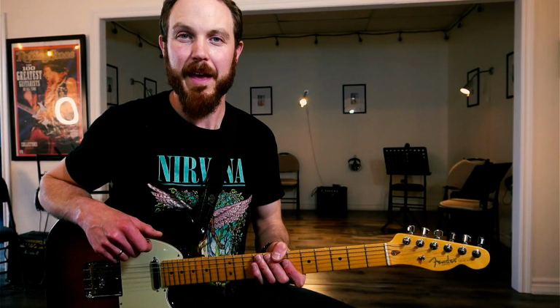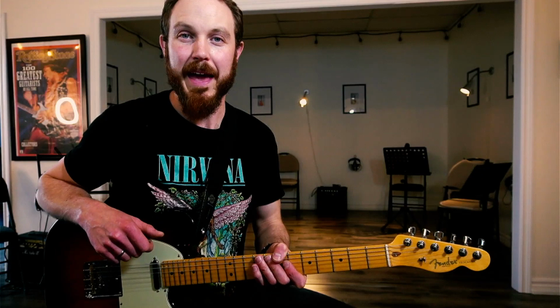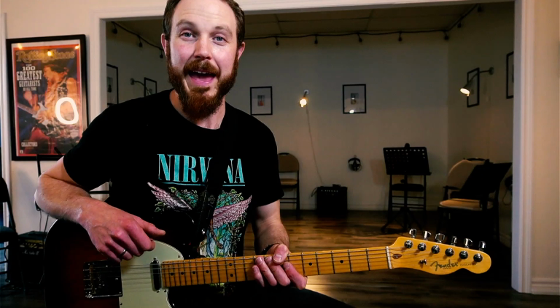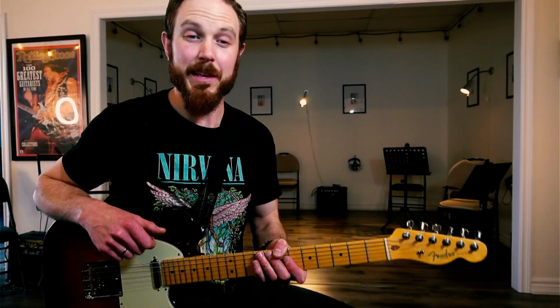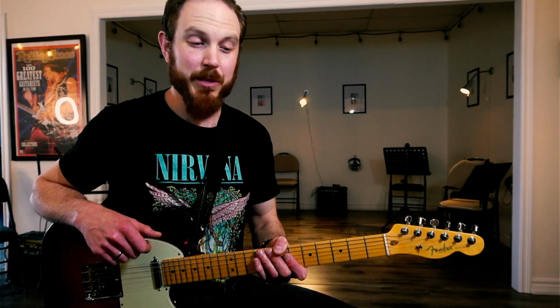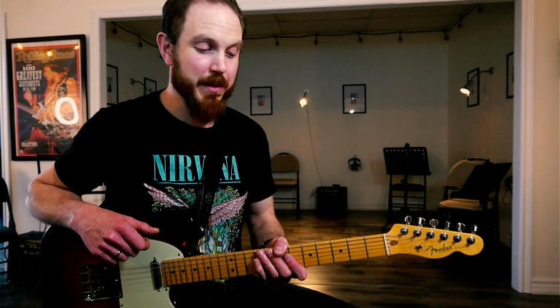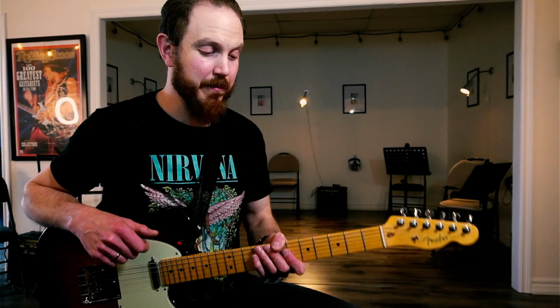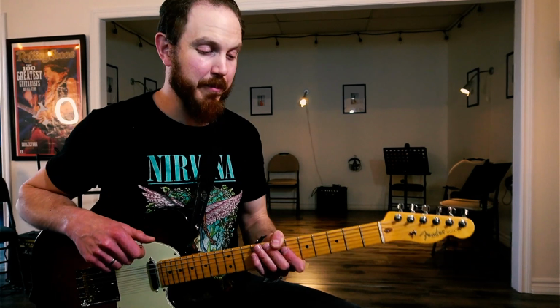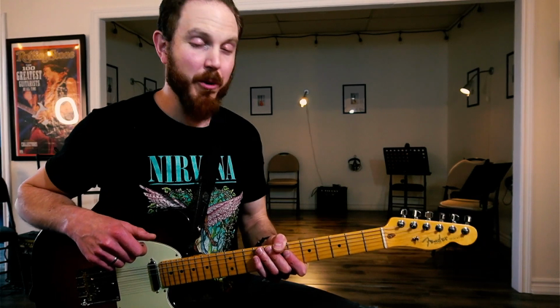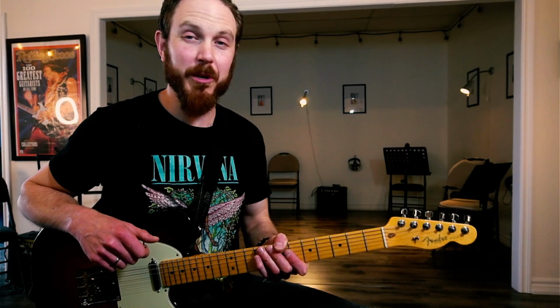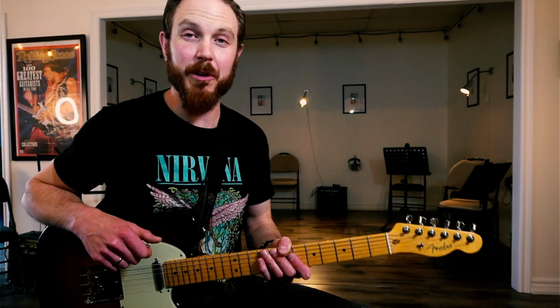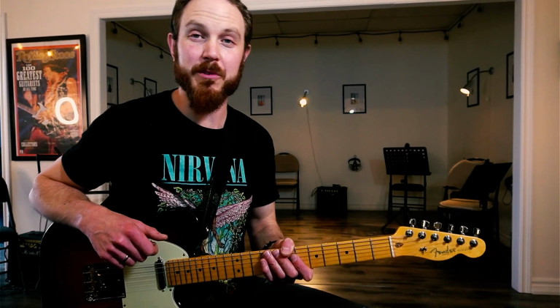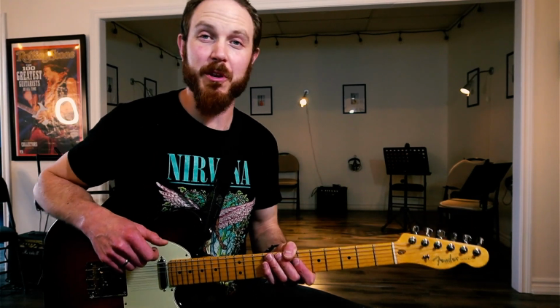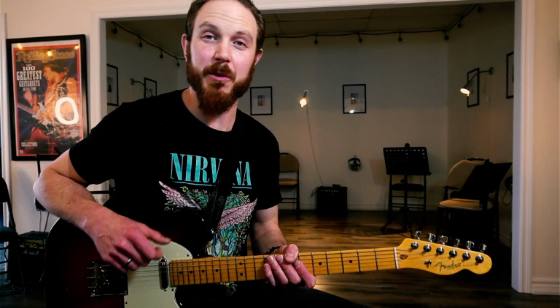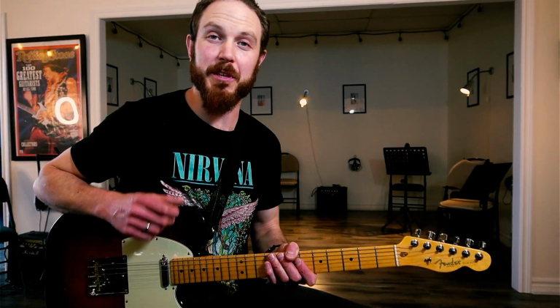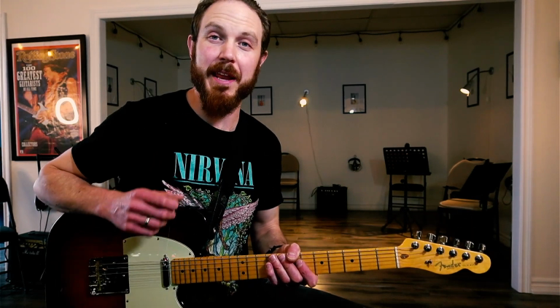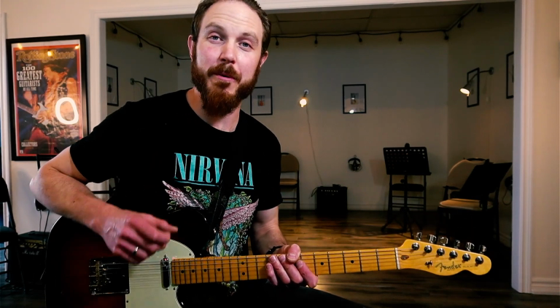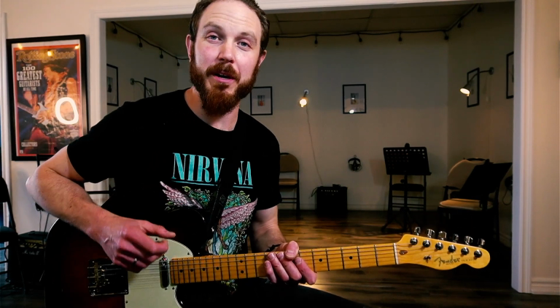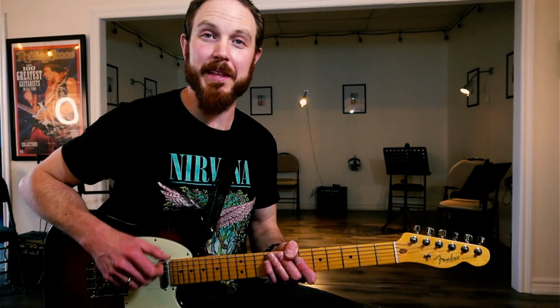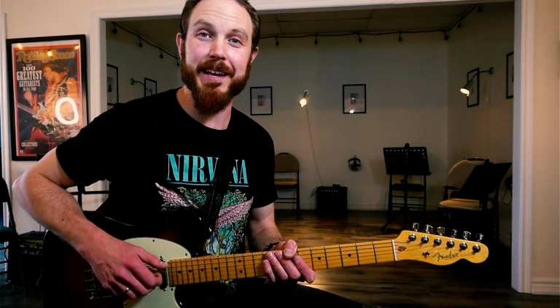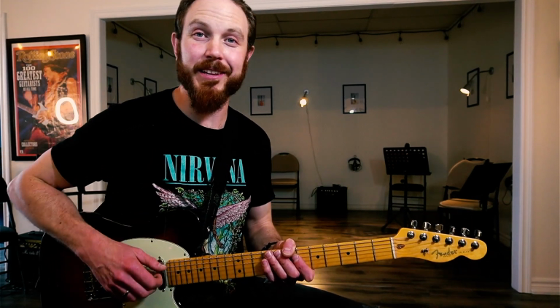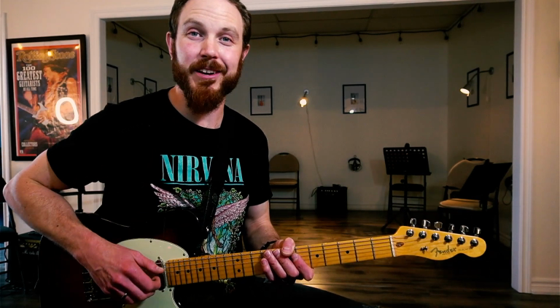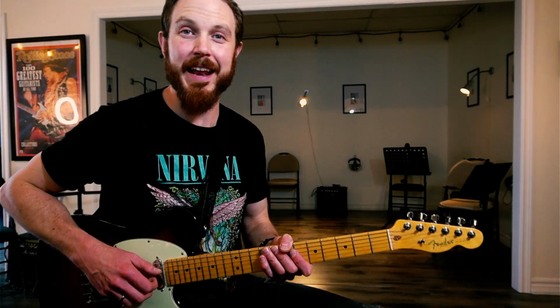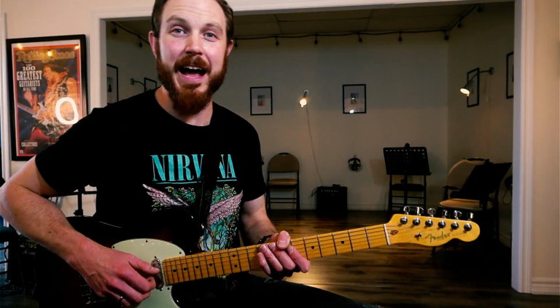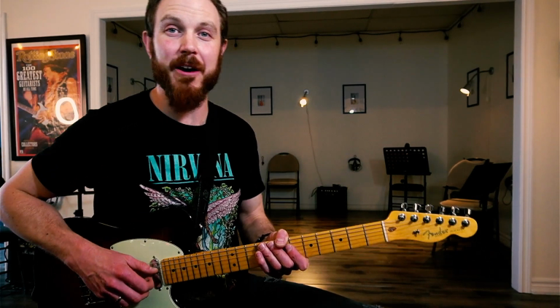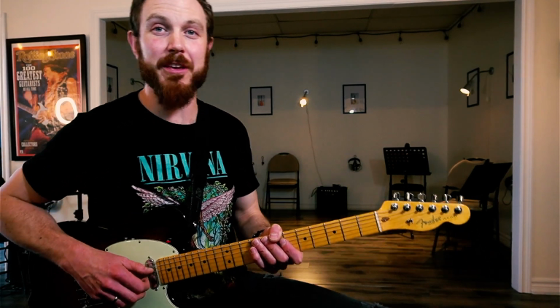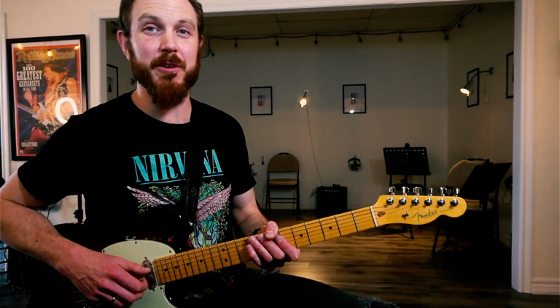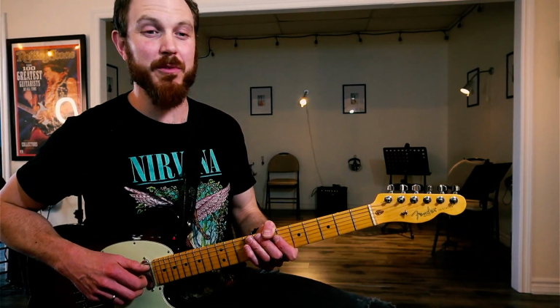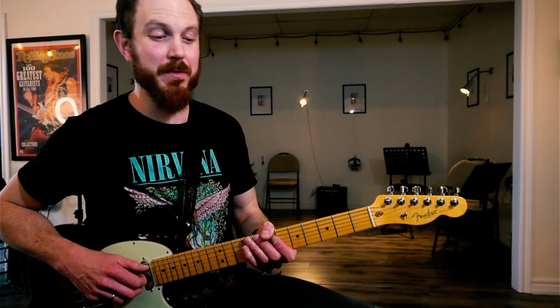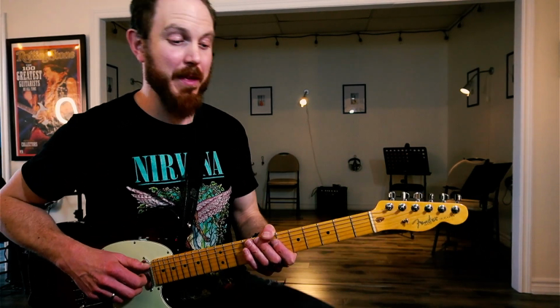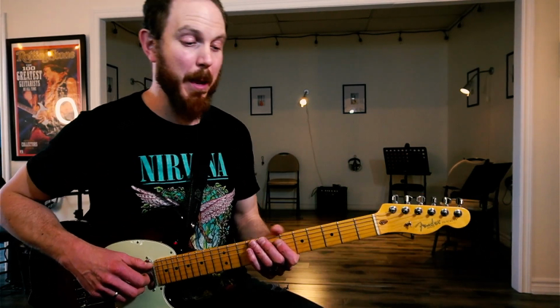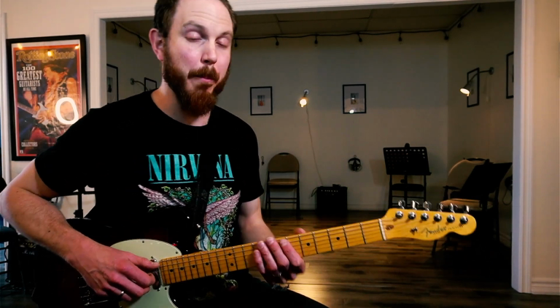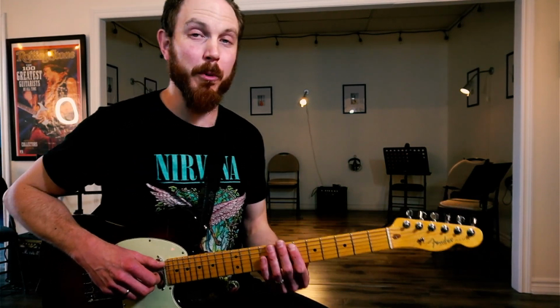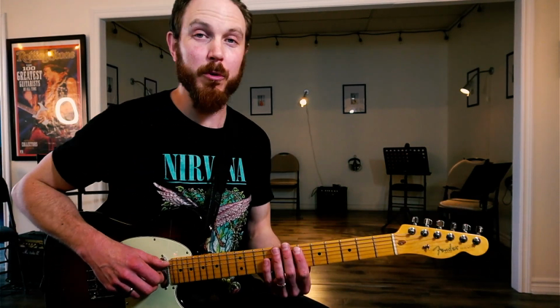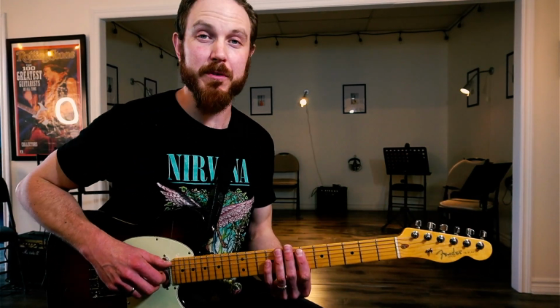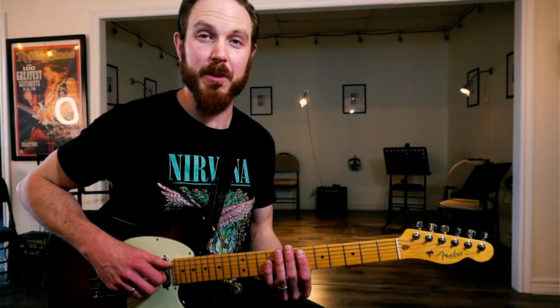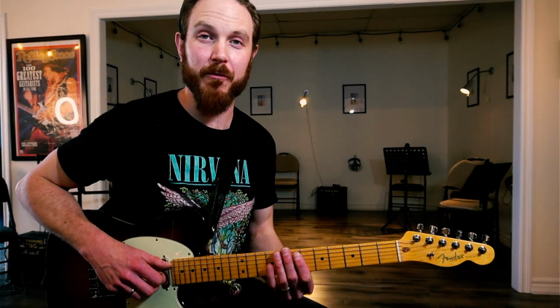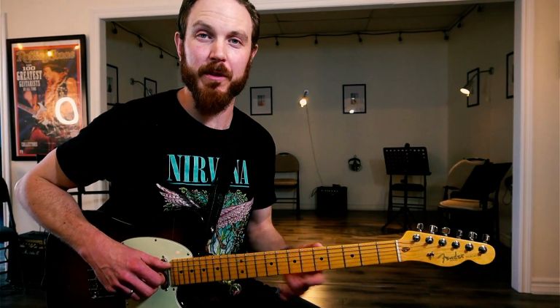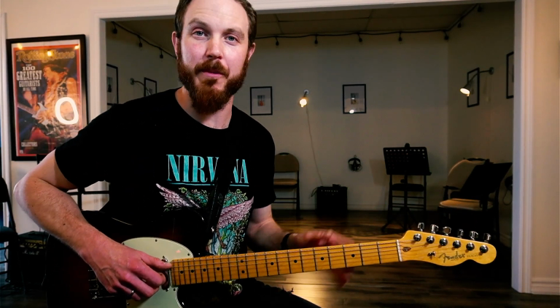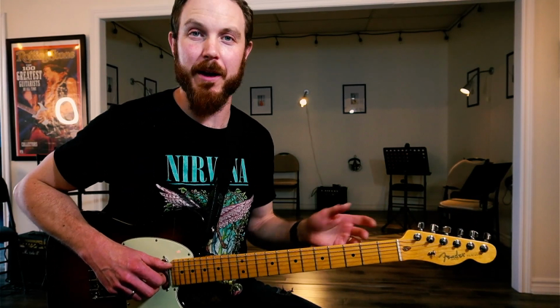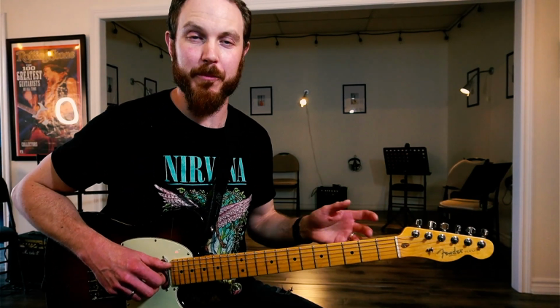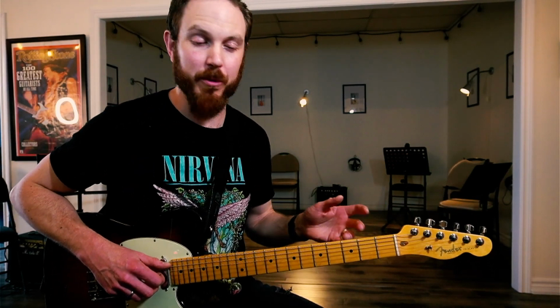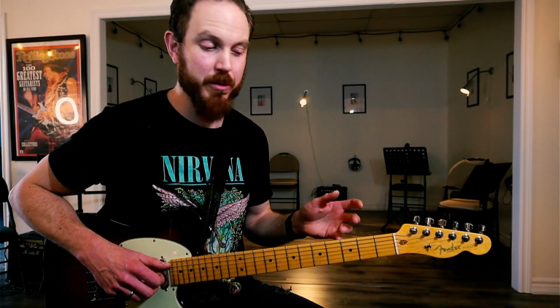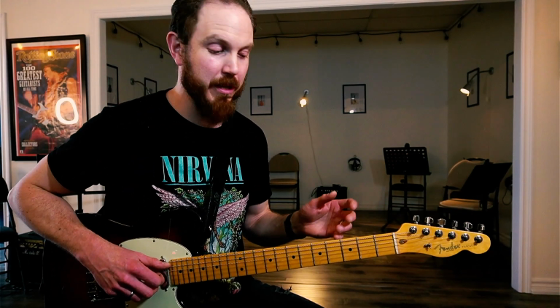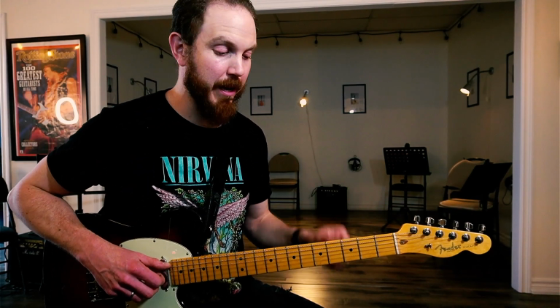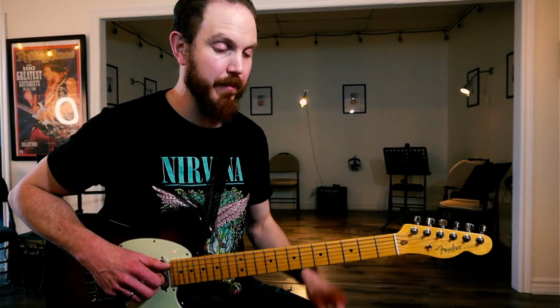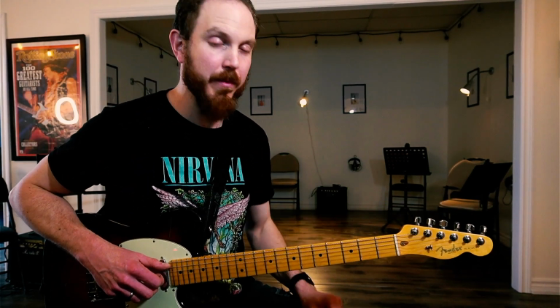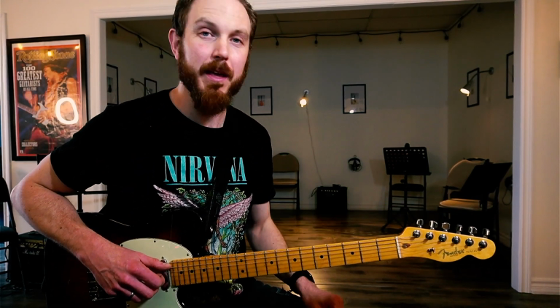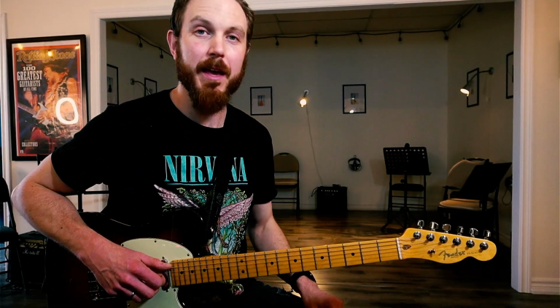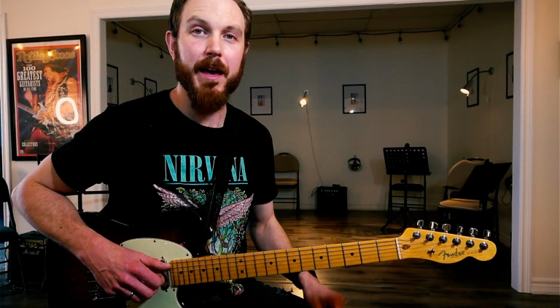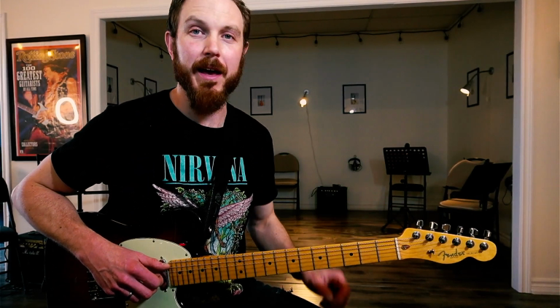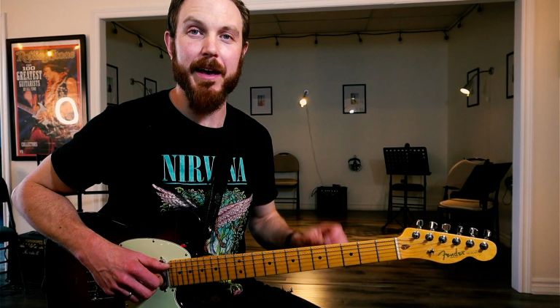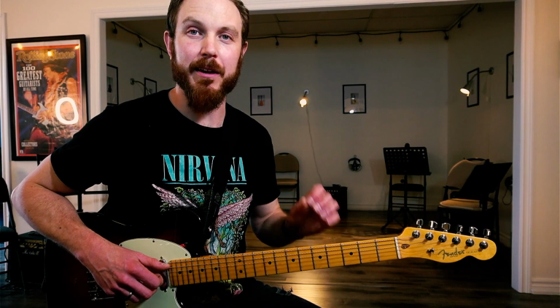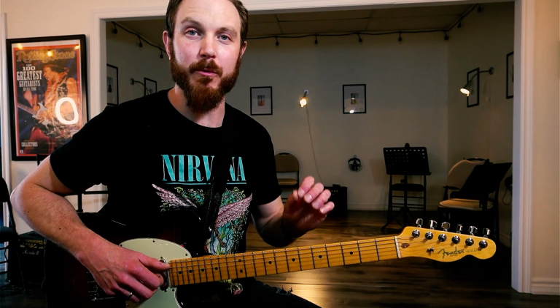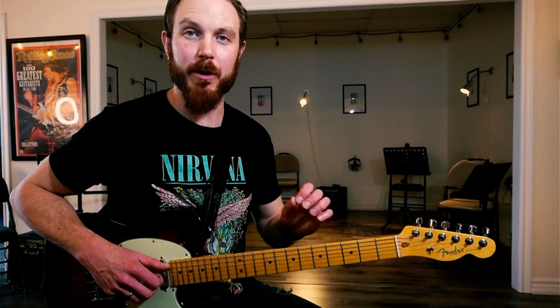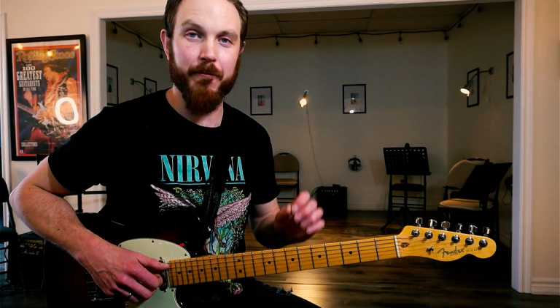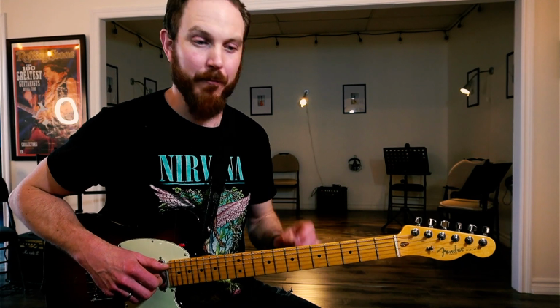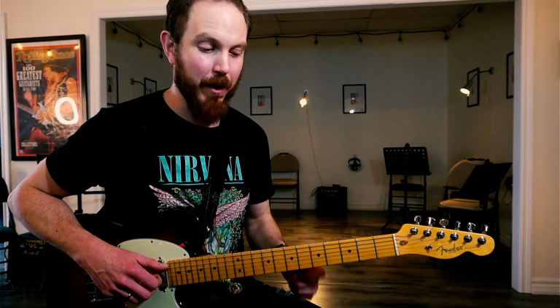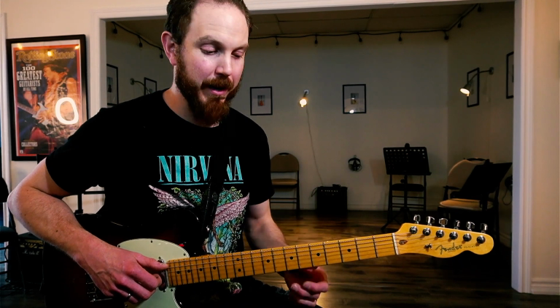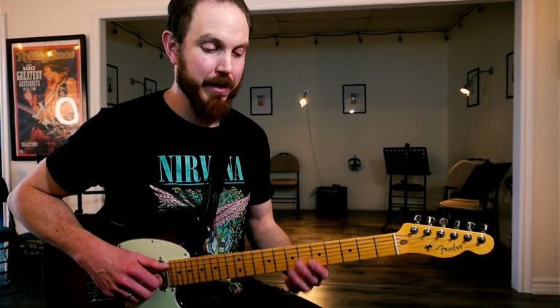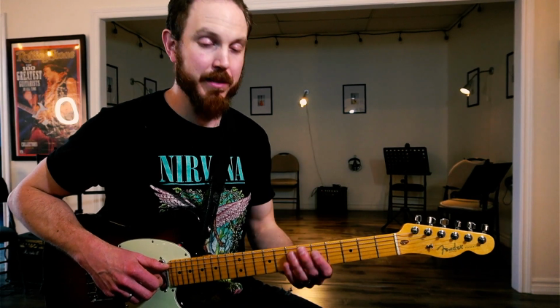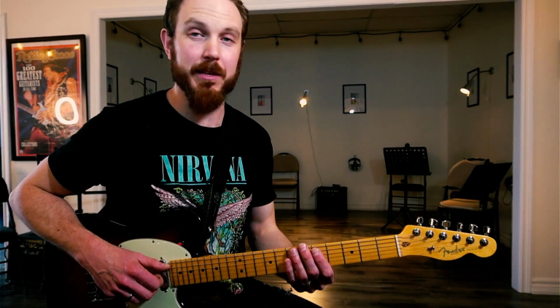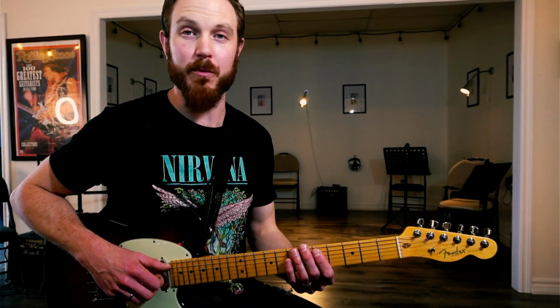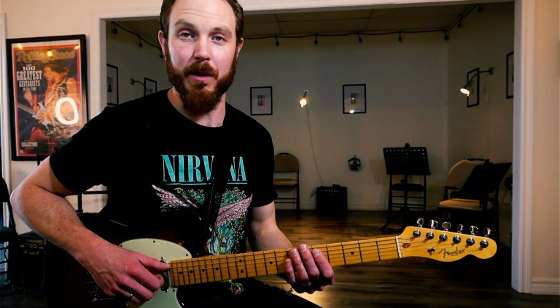Hey, it's Jason from Pro Guitar Studio and today we're going to take a look at how to use the blues note from the minor blues scale in a really fun sequence.